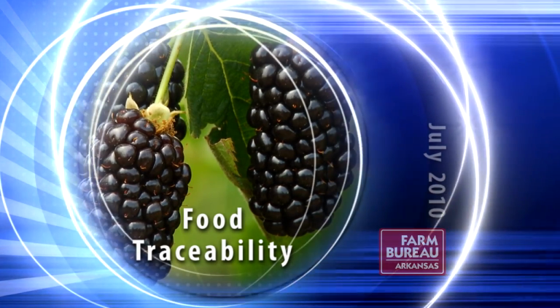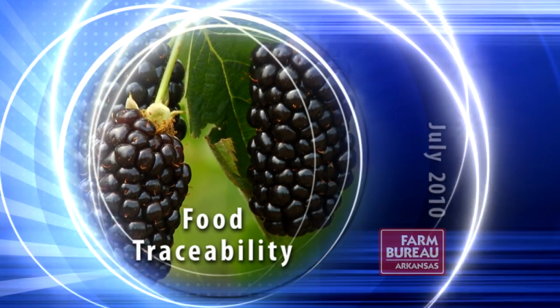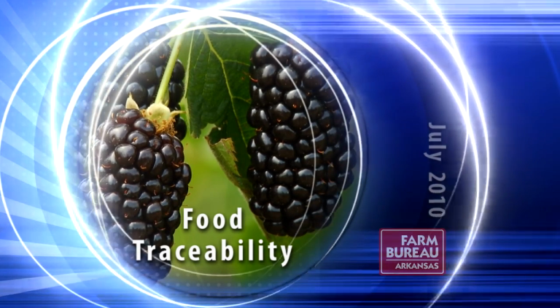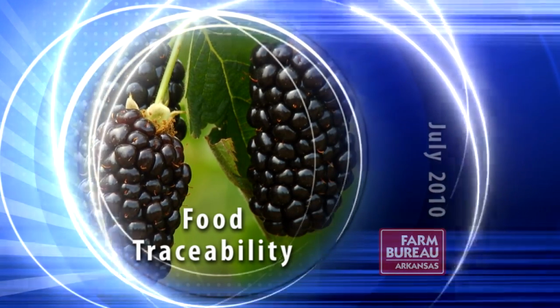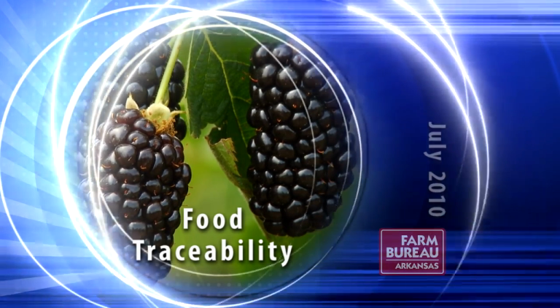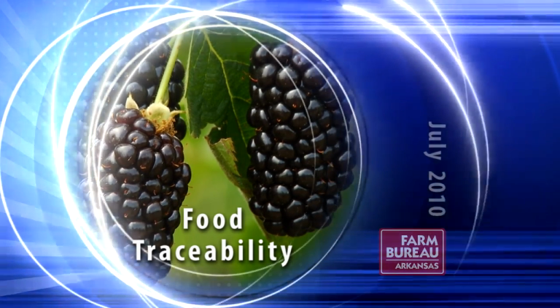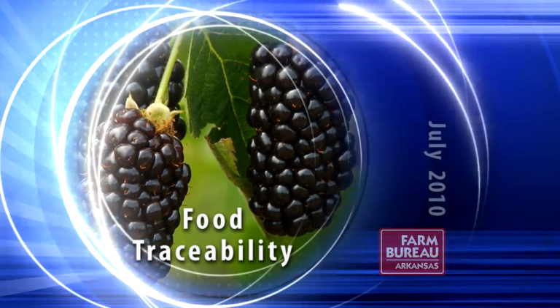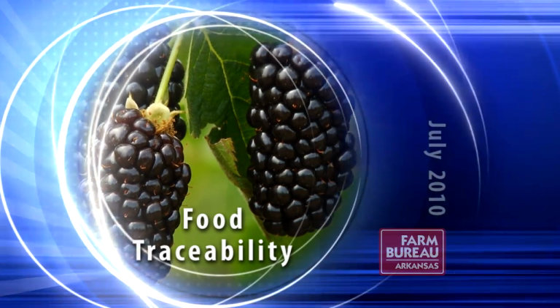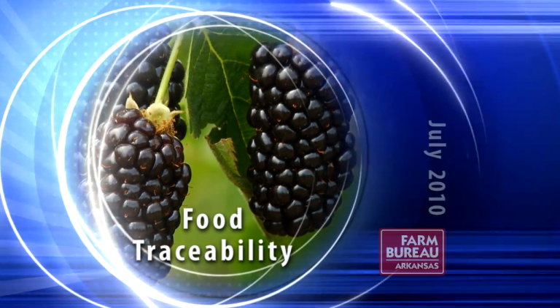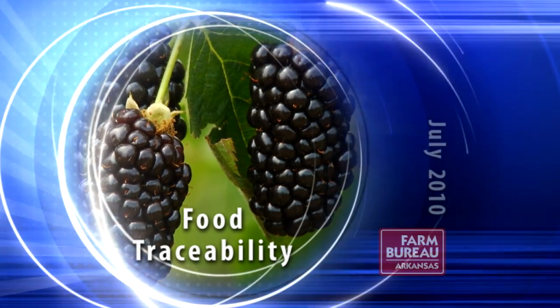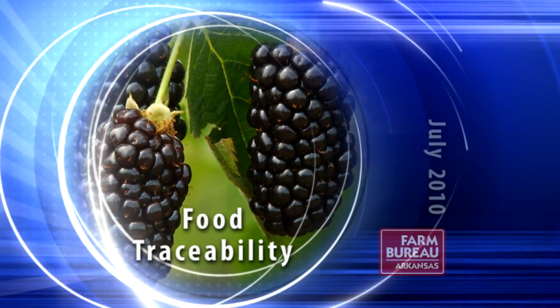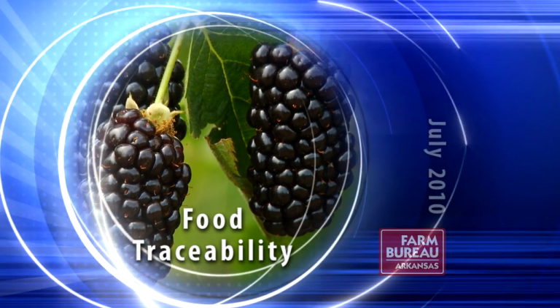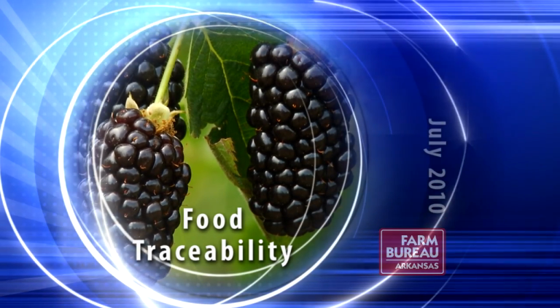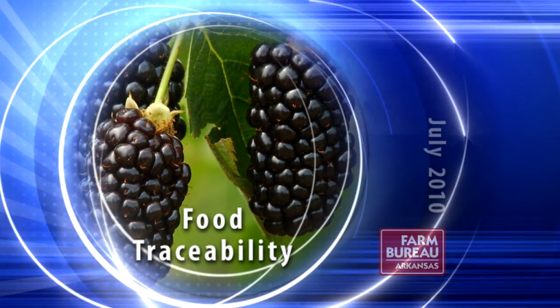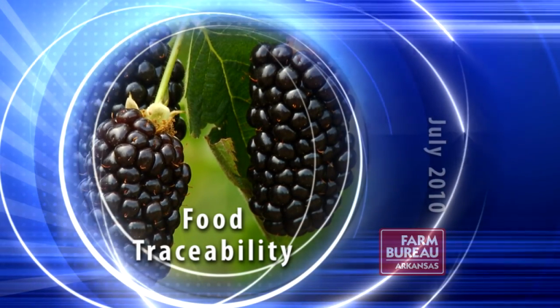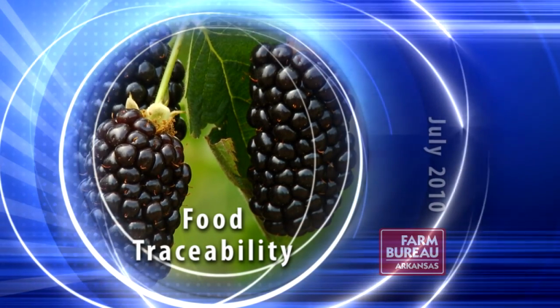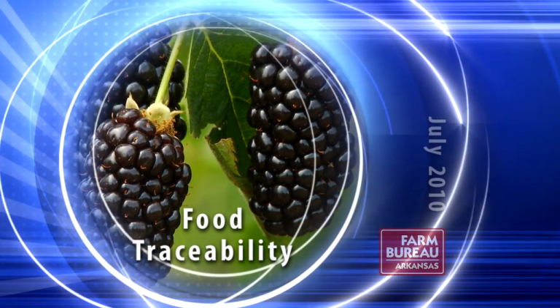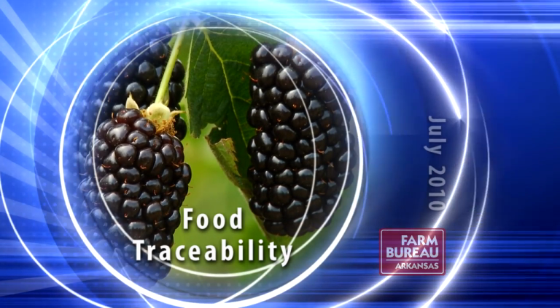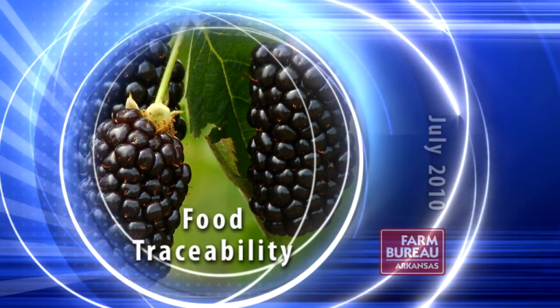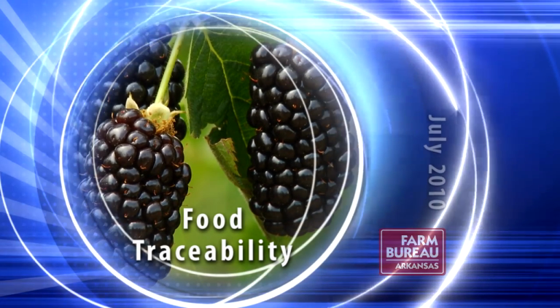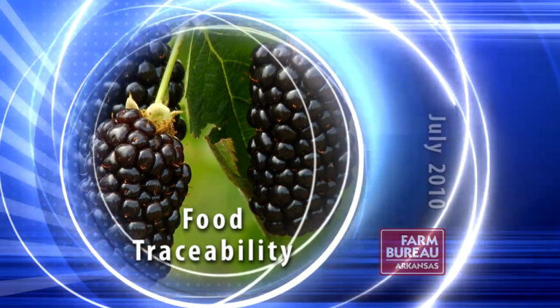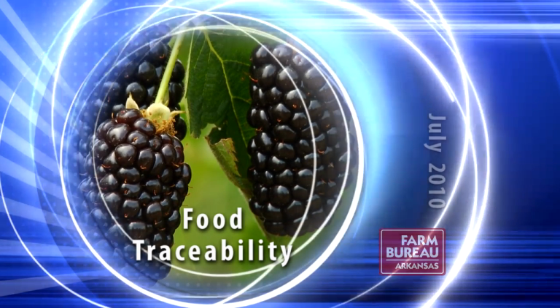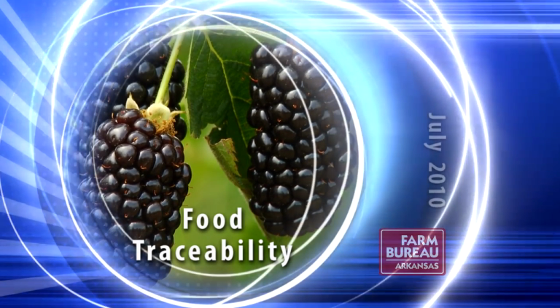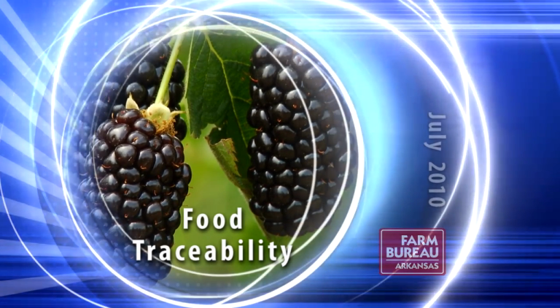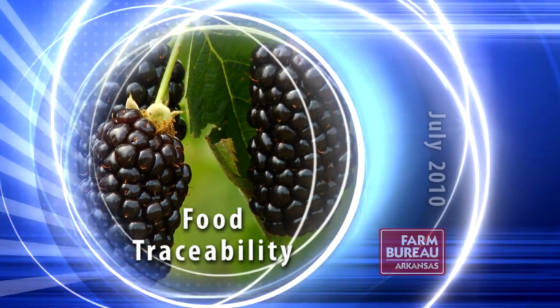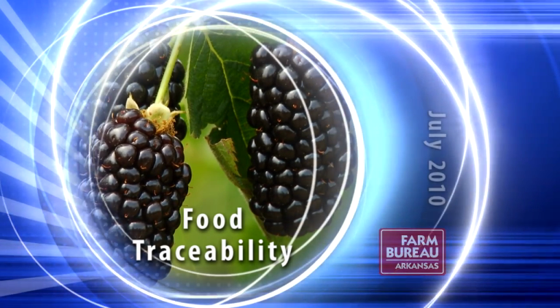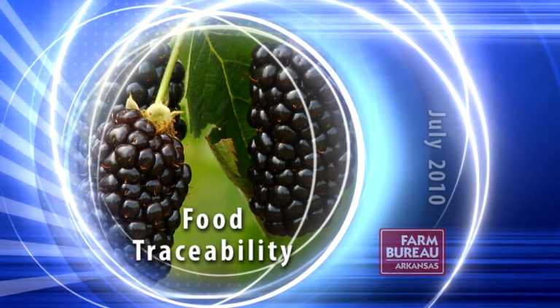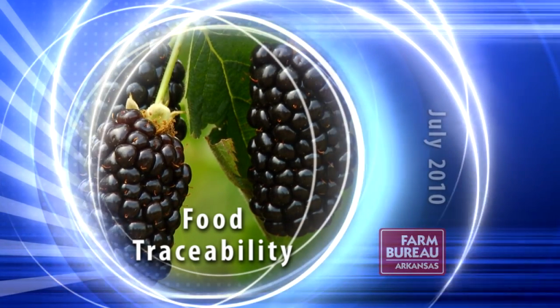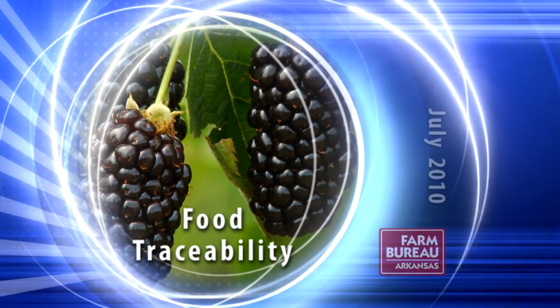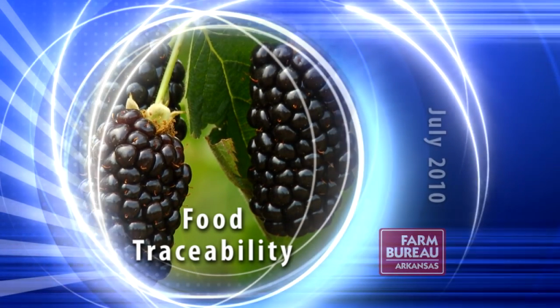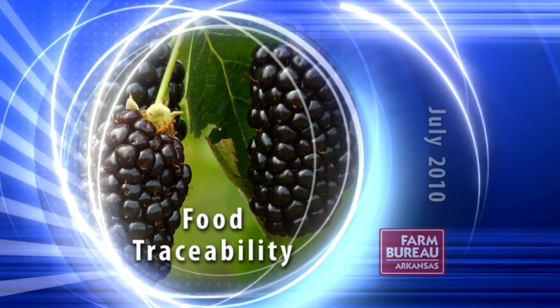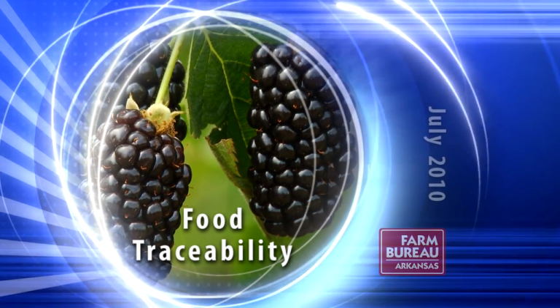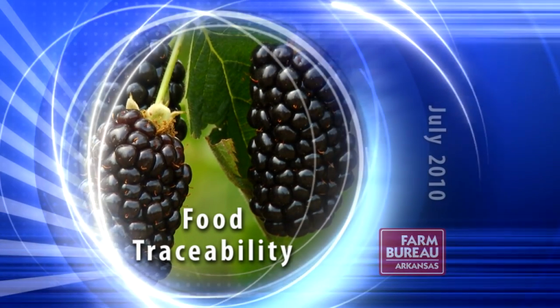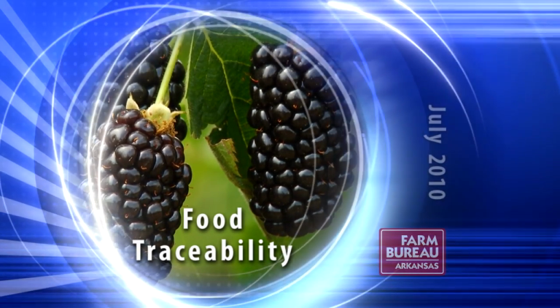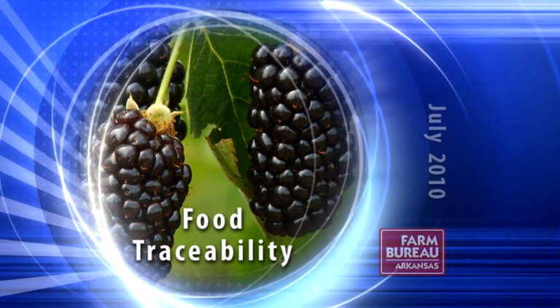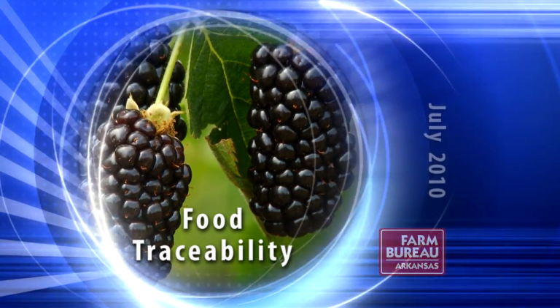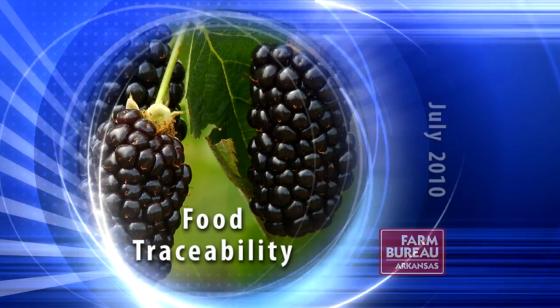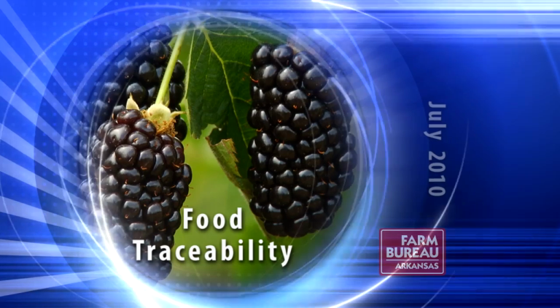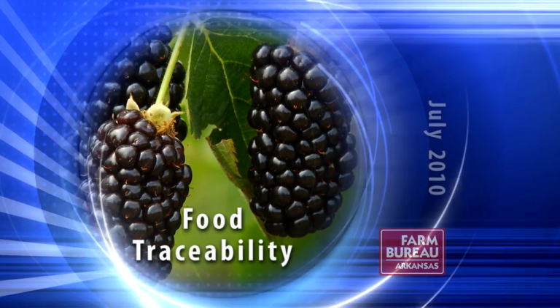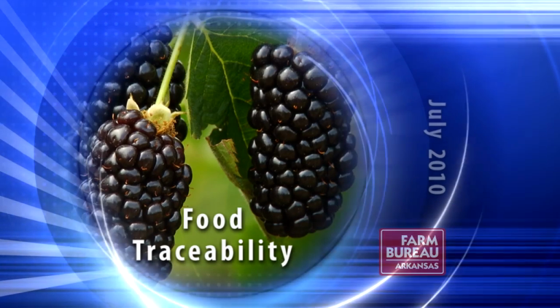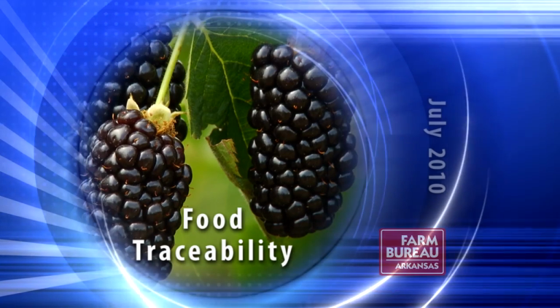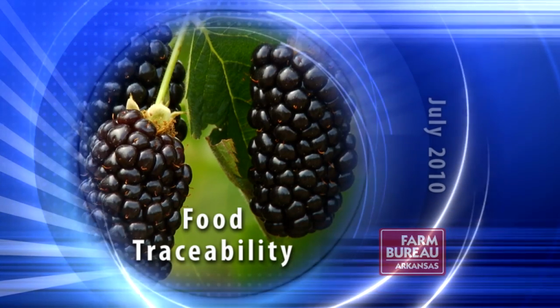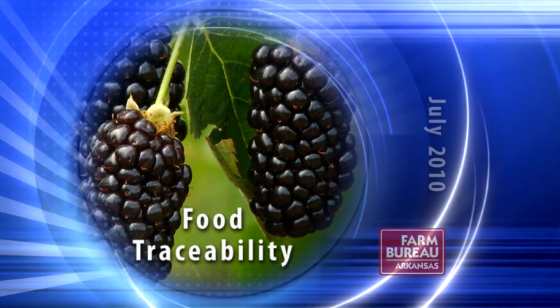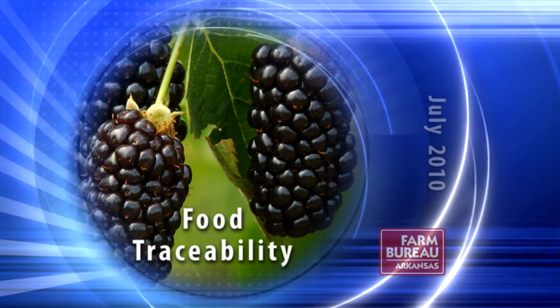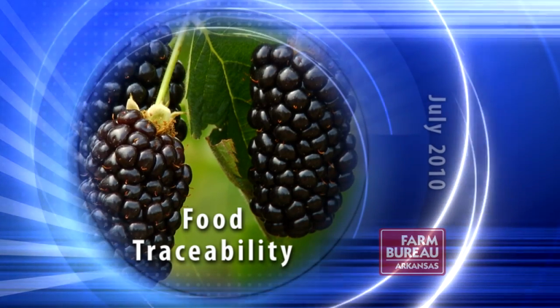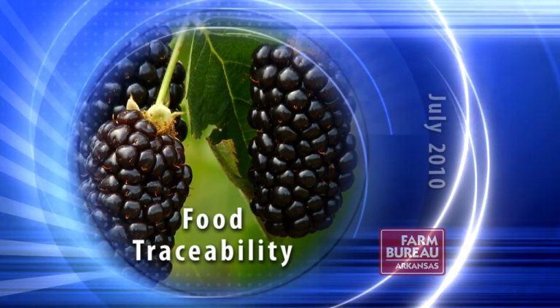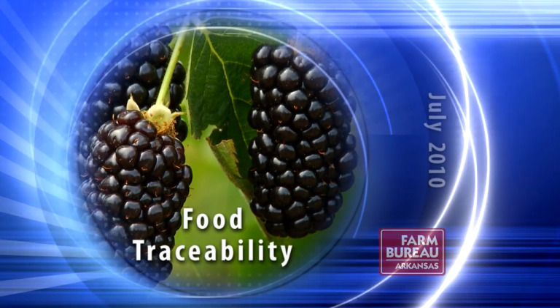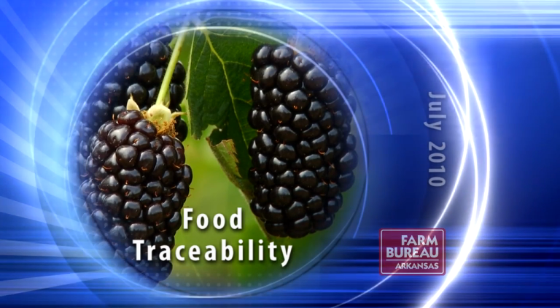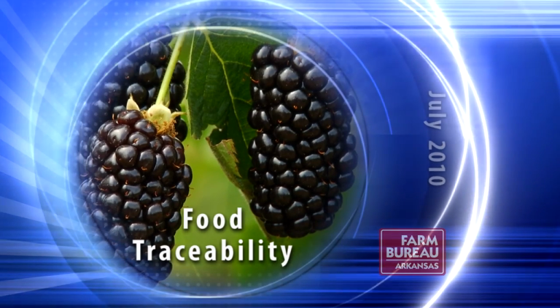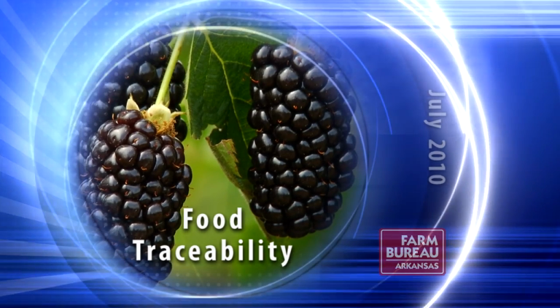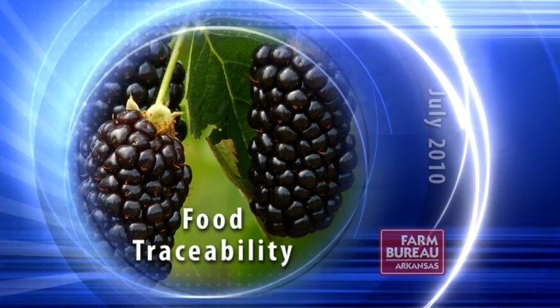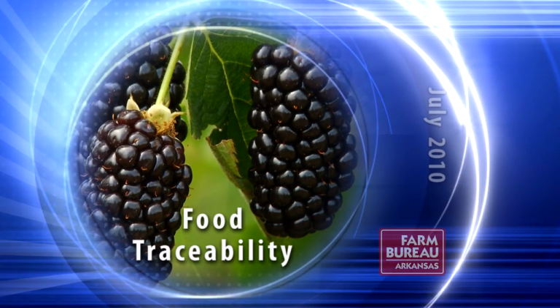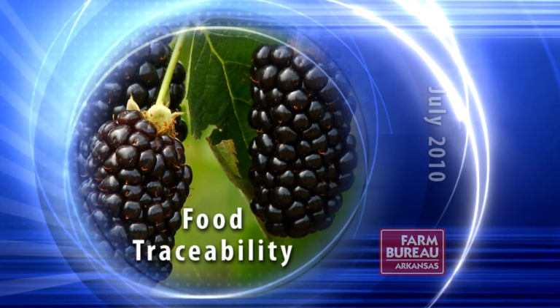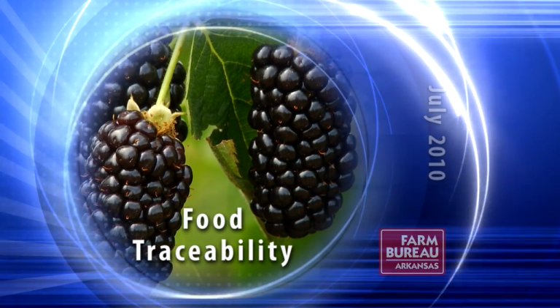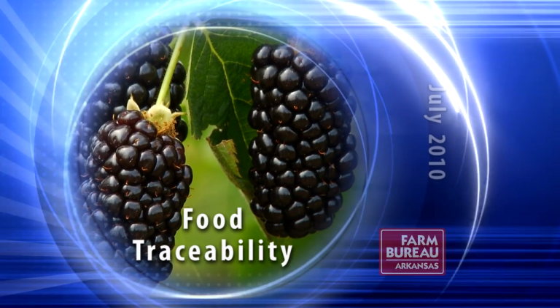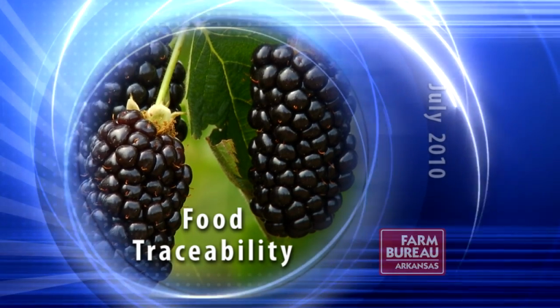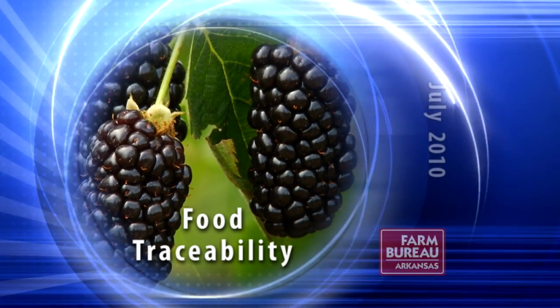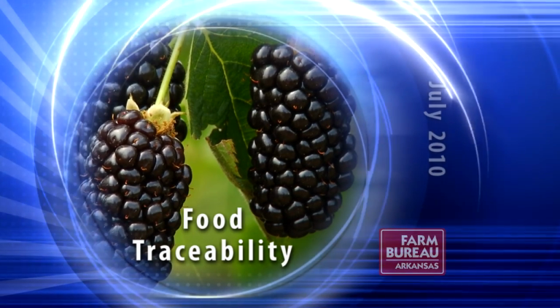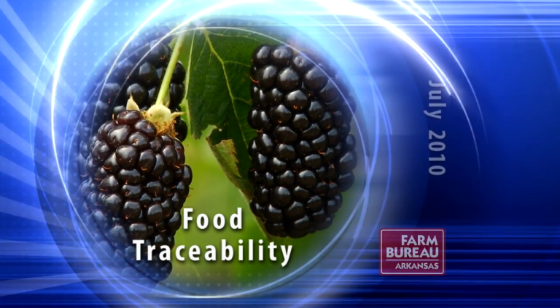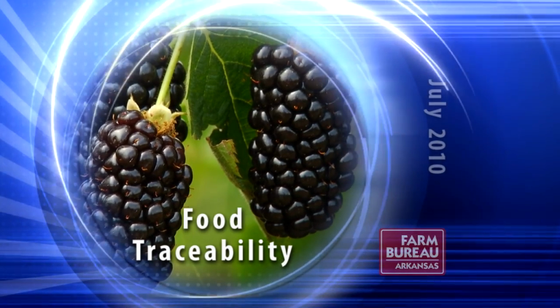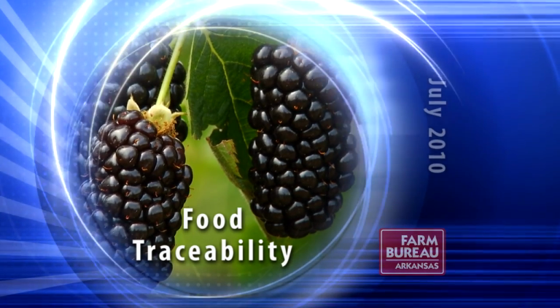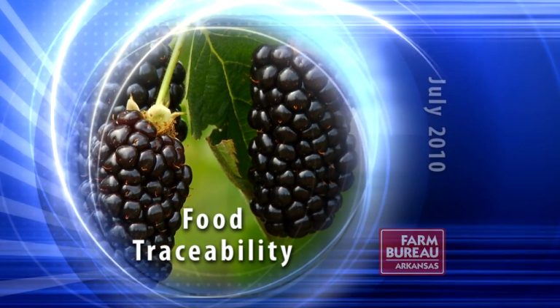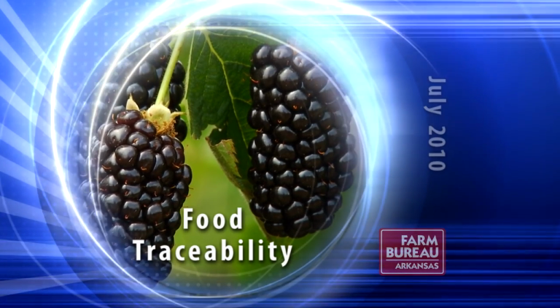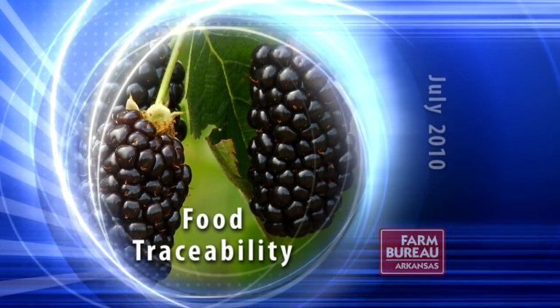A White County farmer is utilizing barcode technology to document his blackberry harvest from the field to the marketplace.